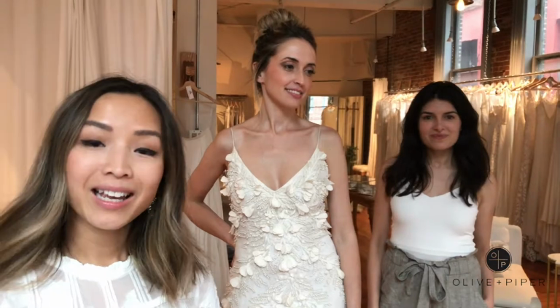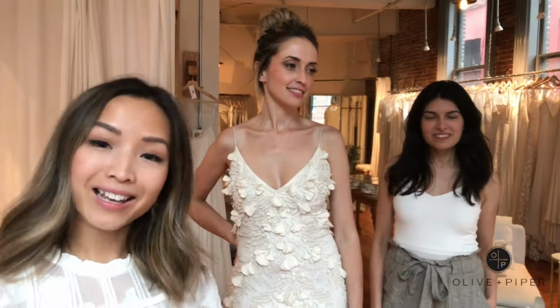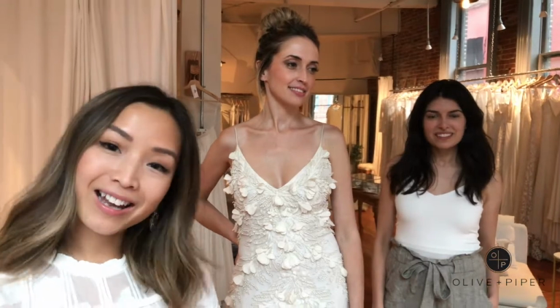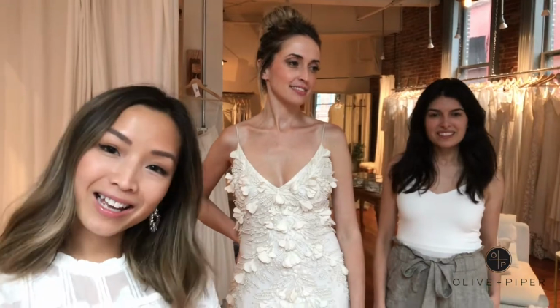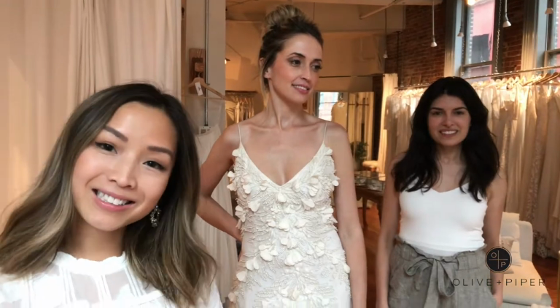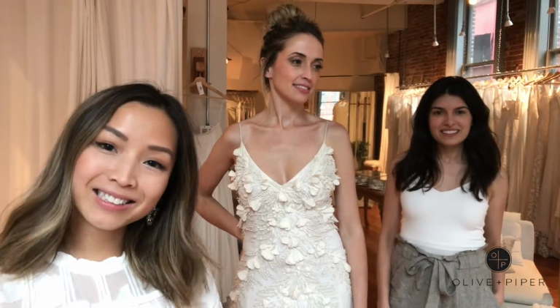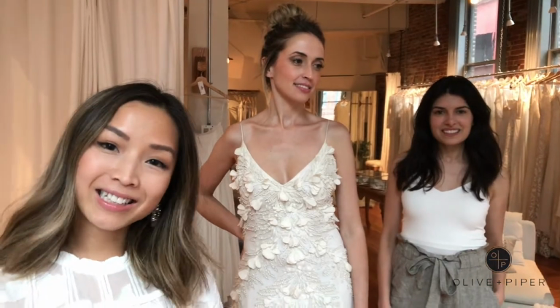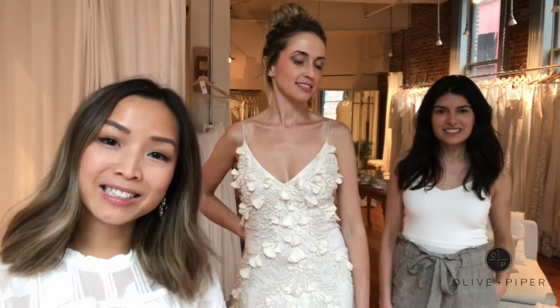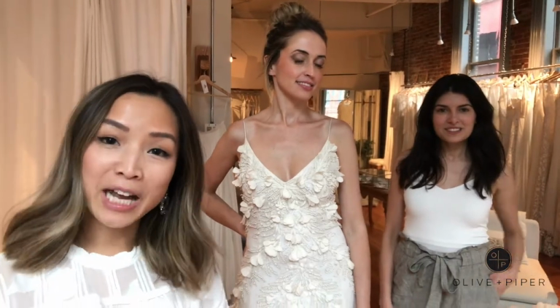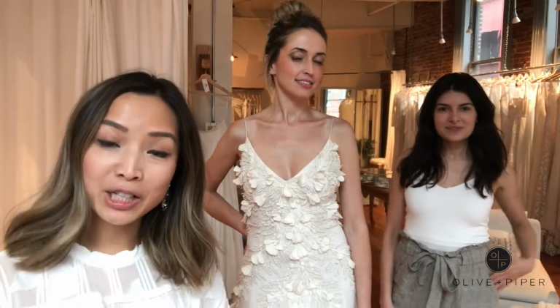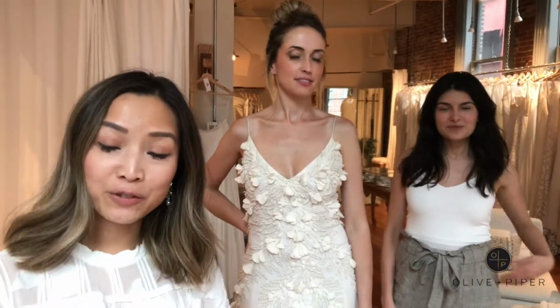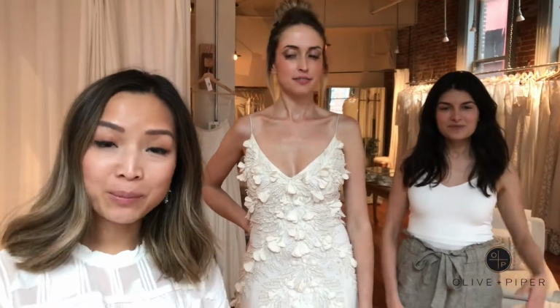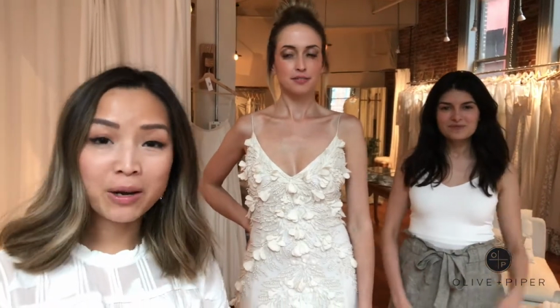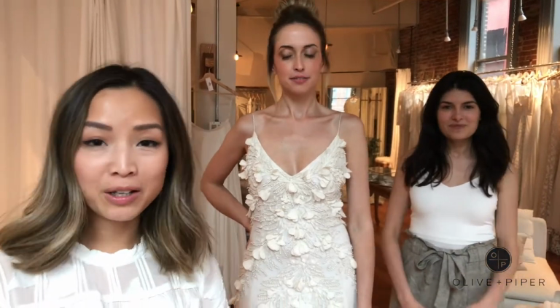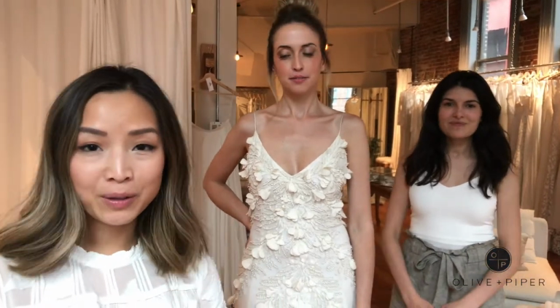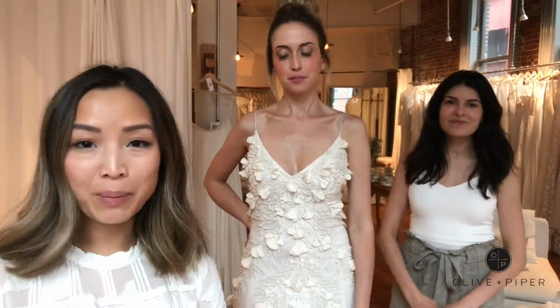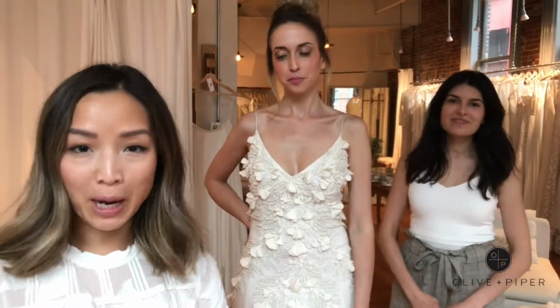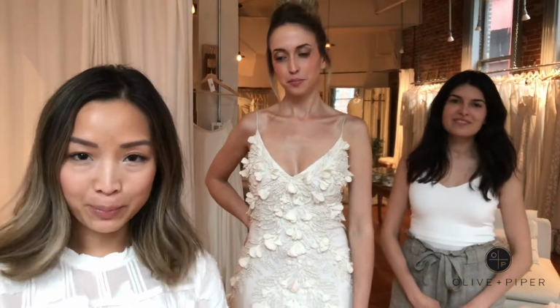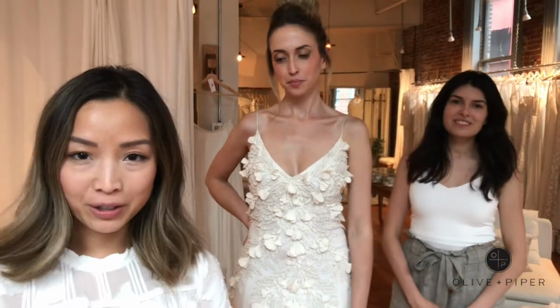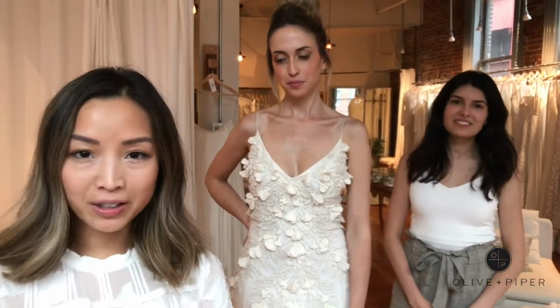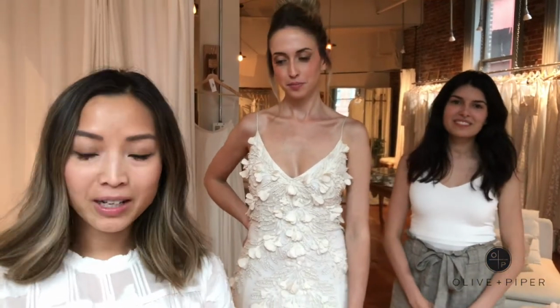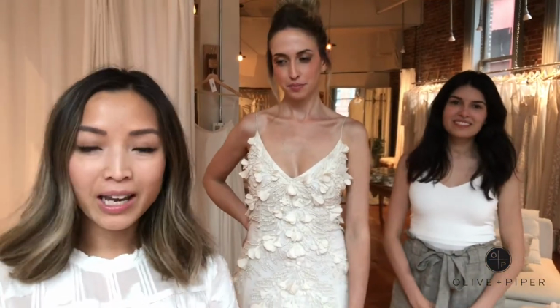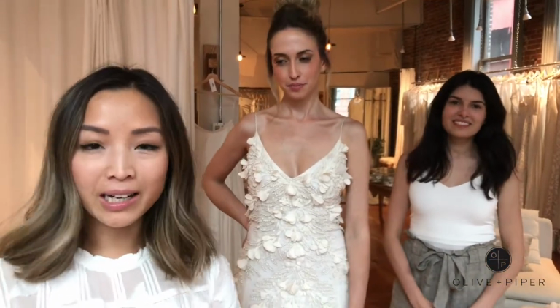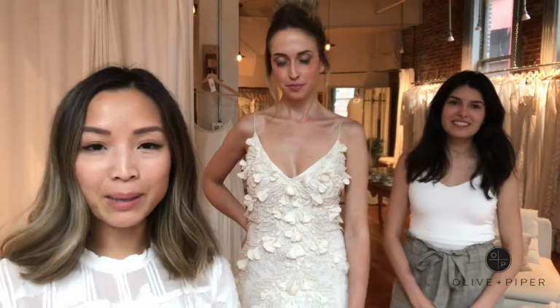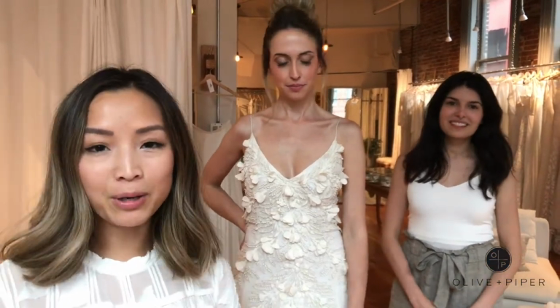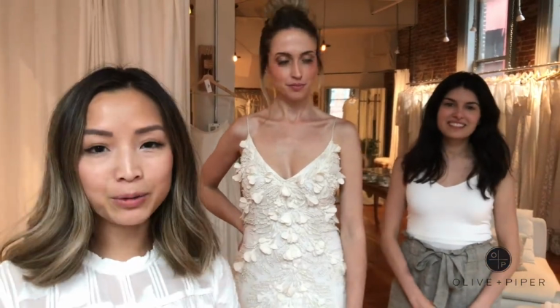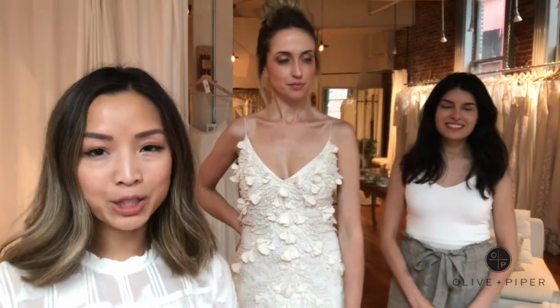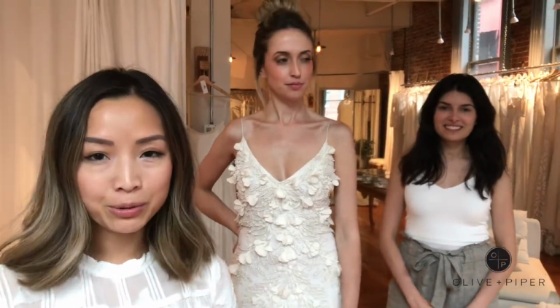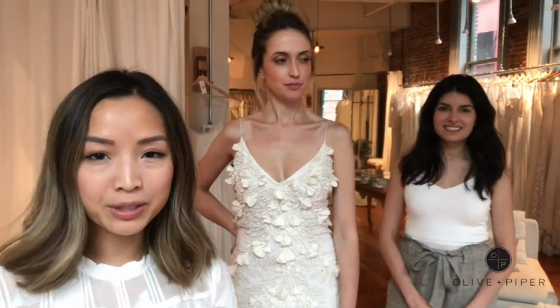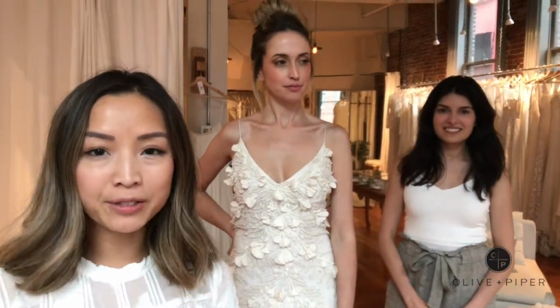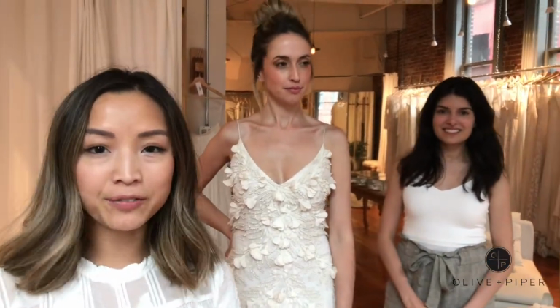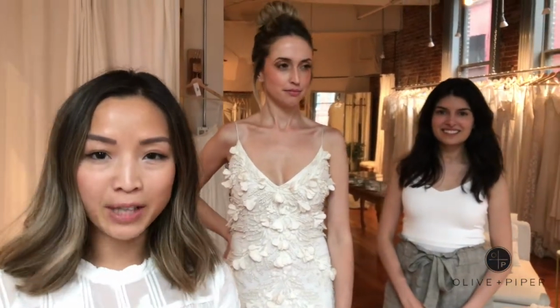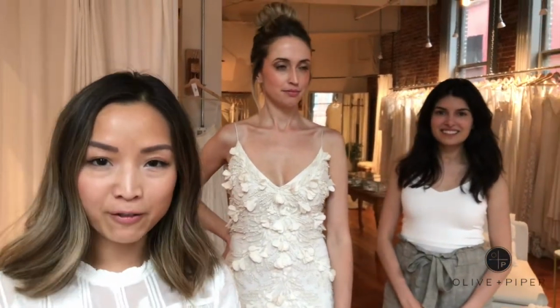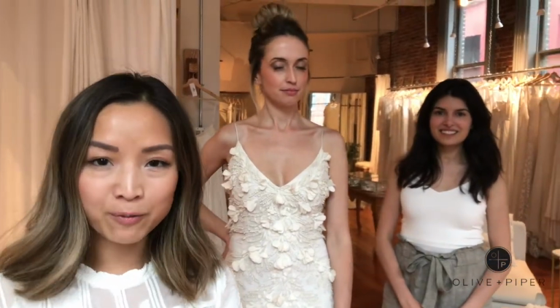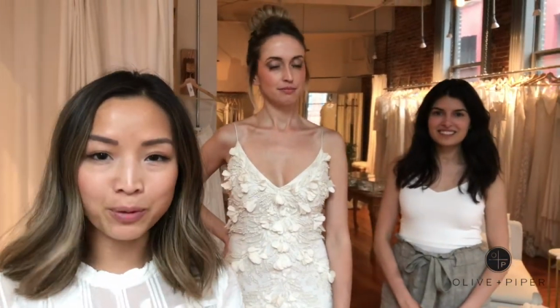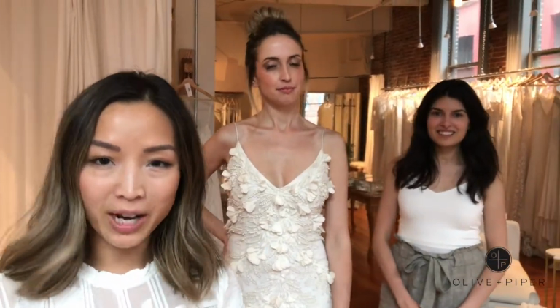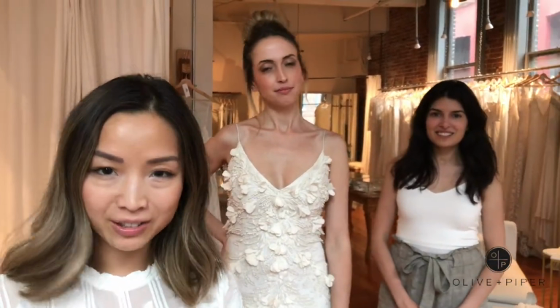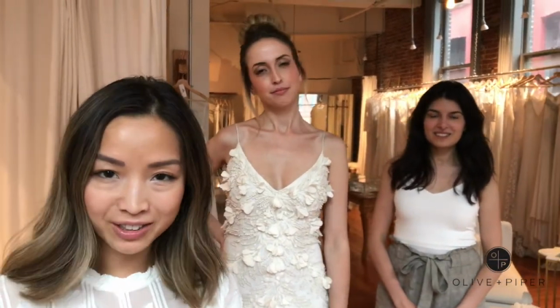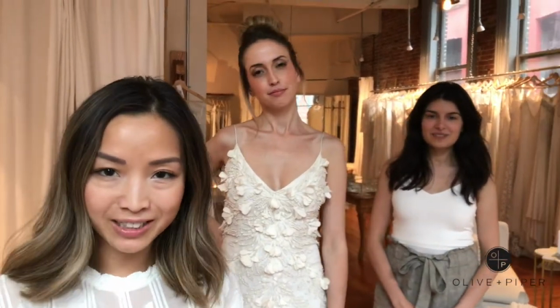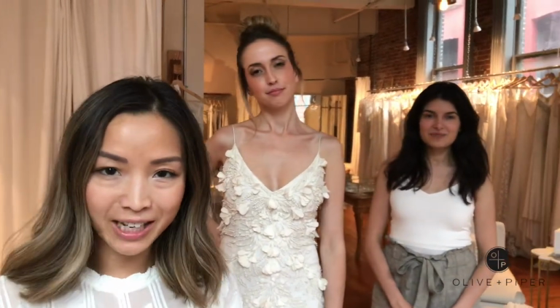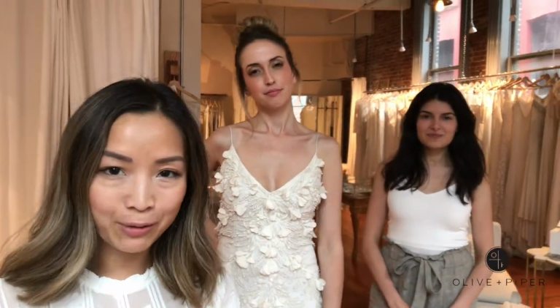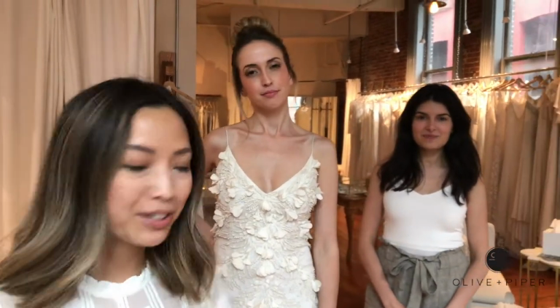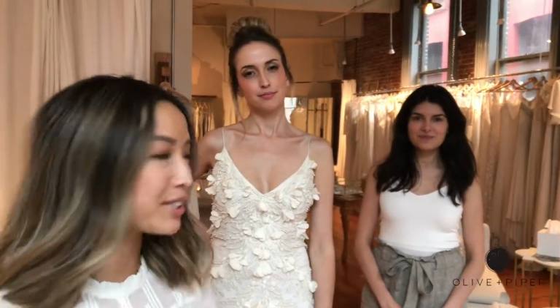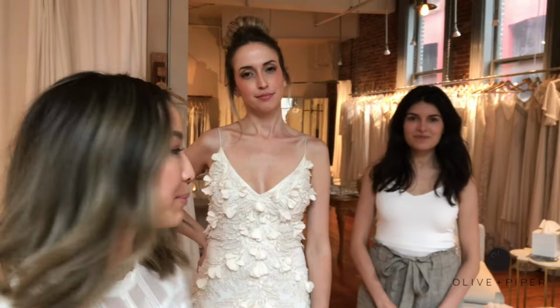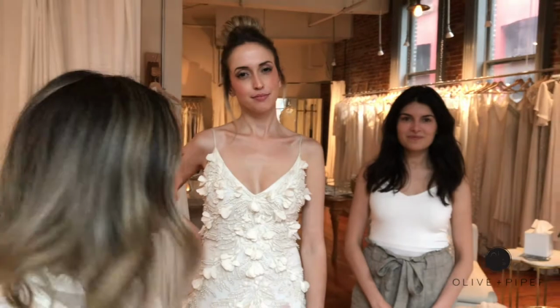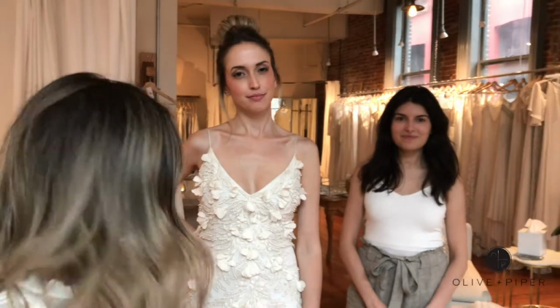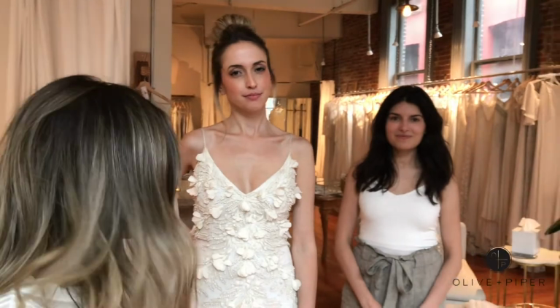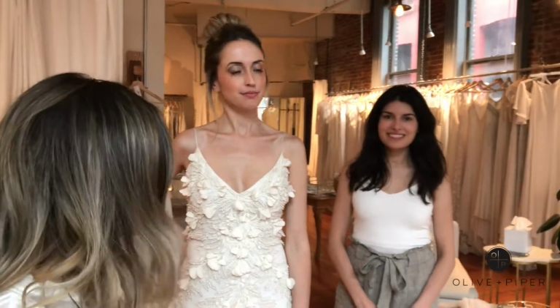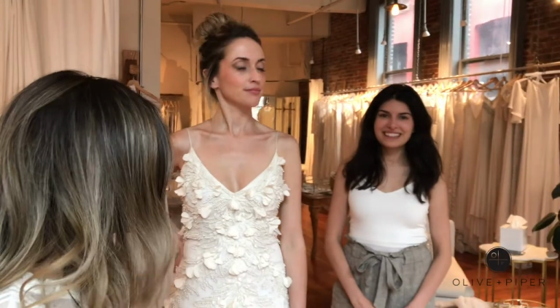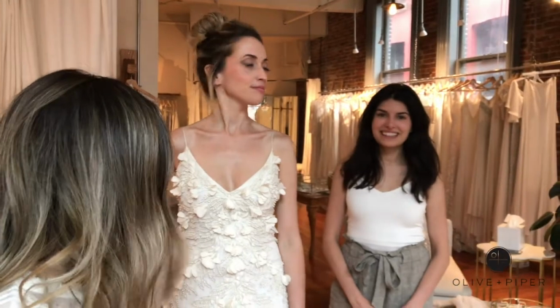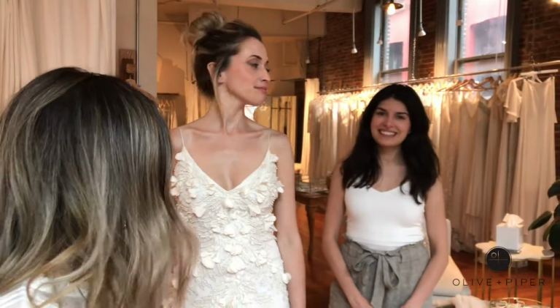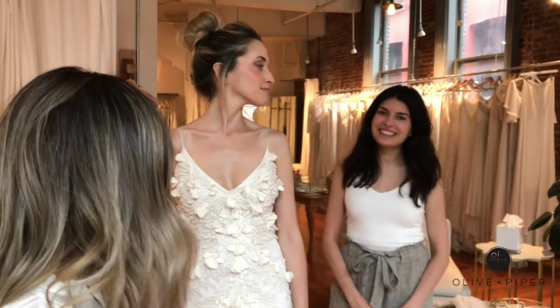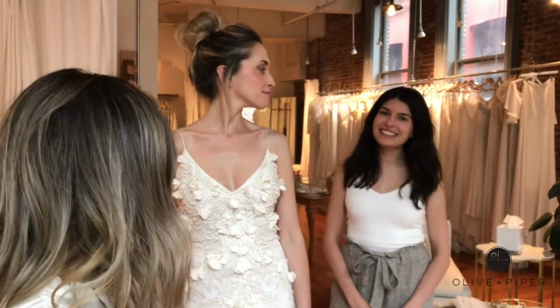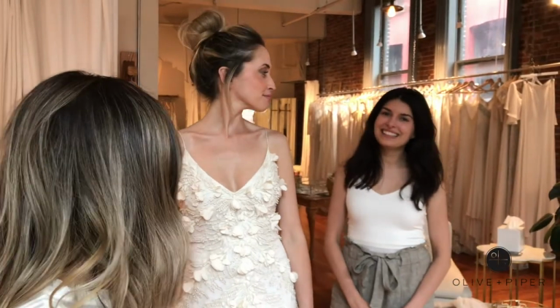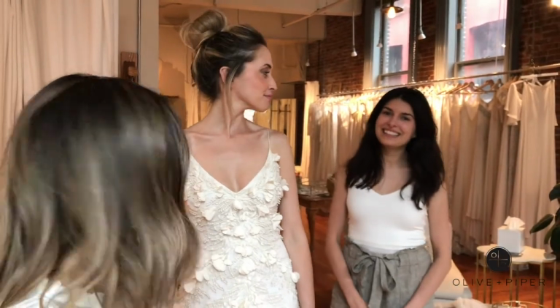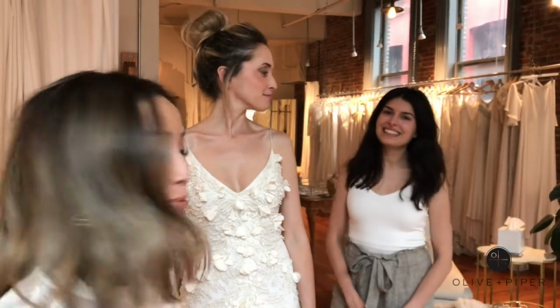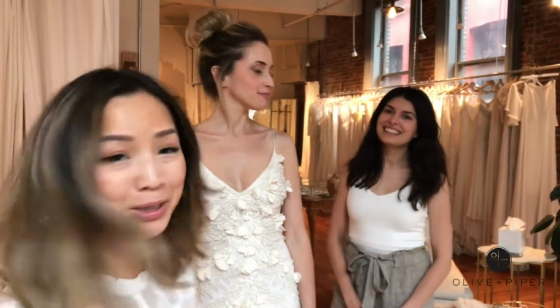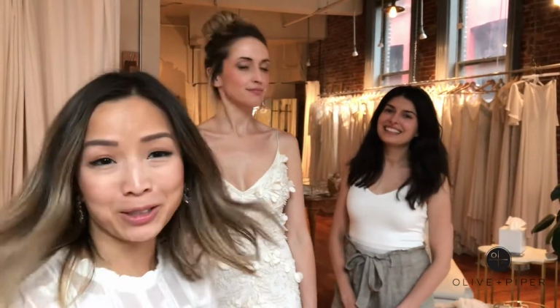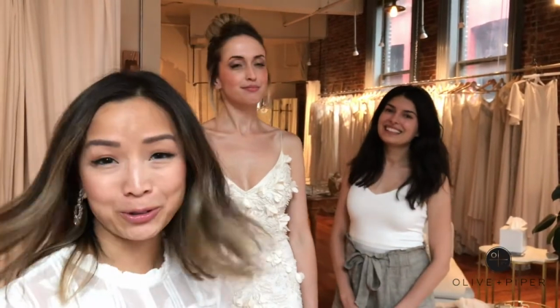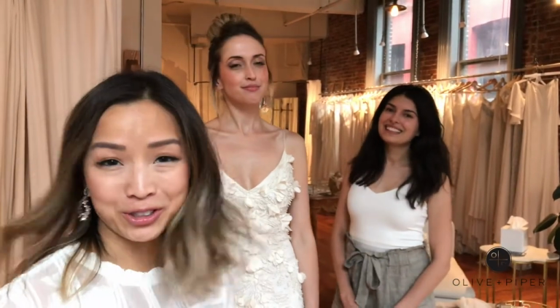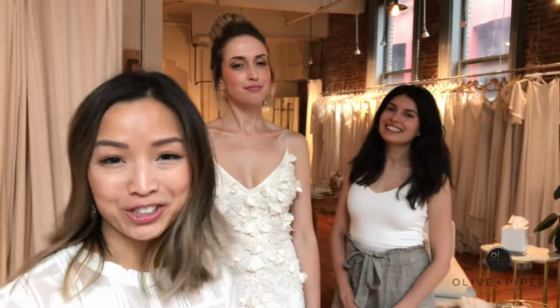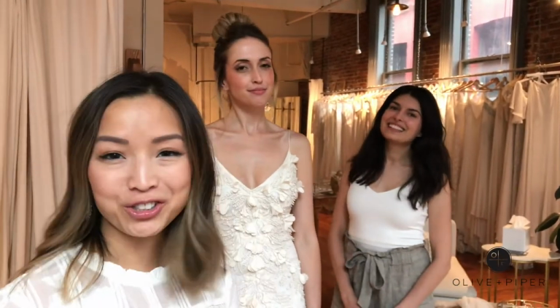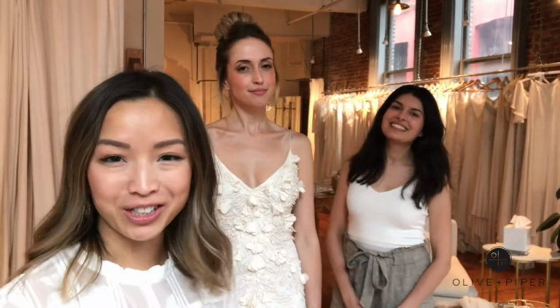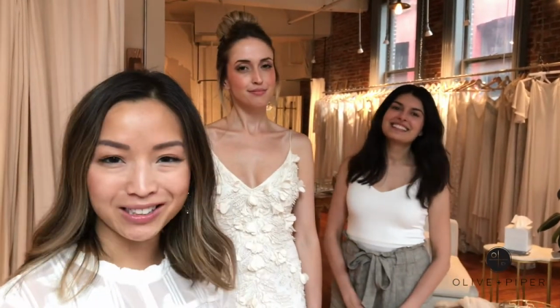Hey guys, it's Tanya from Olive and Piper and I'm at Rituals of Love Bridal today with Simone who's going to show you a really gorgeous dress.